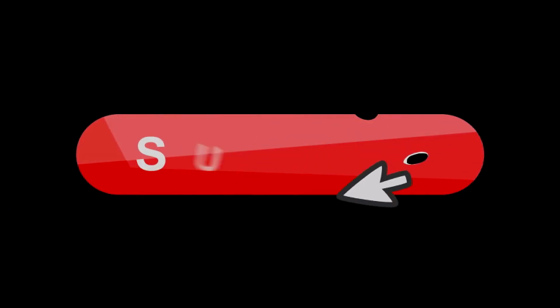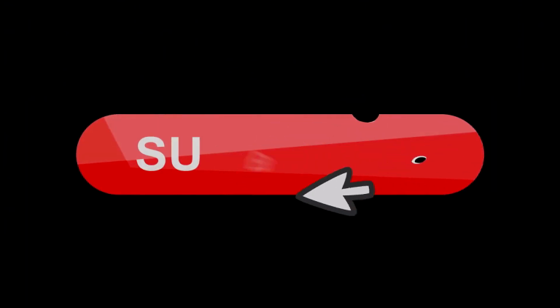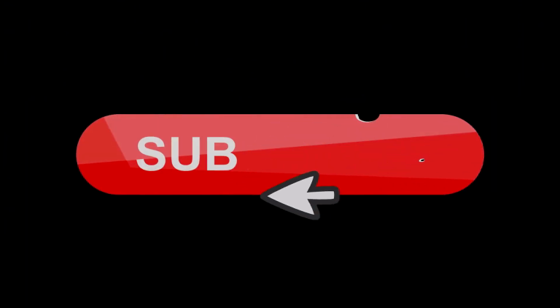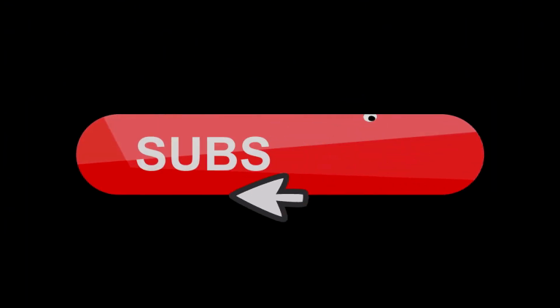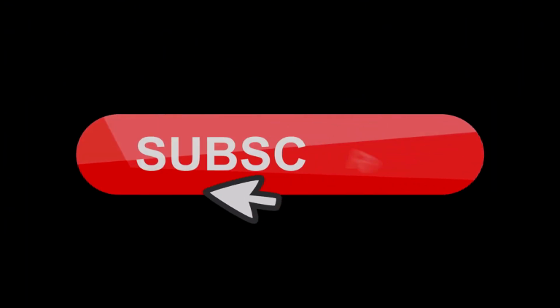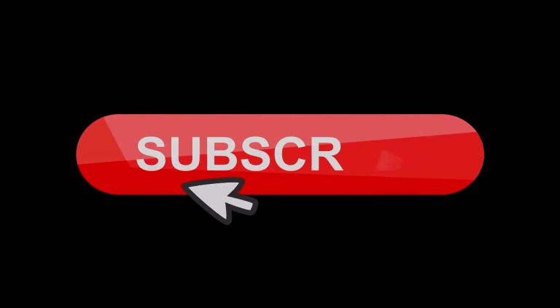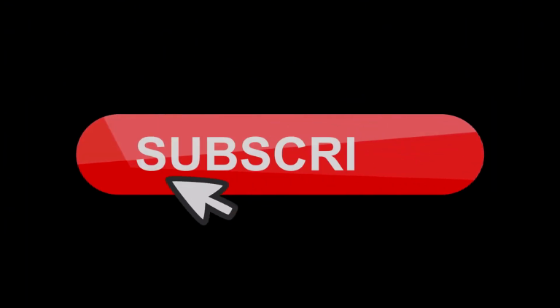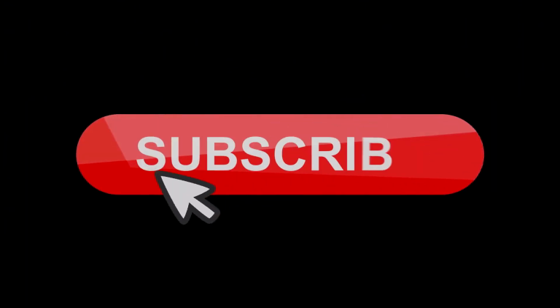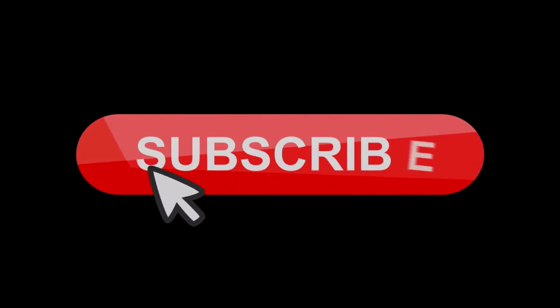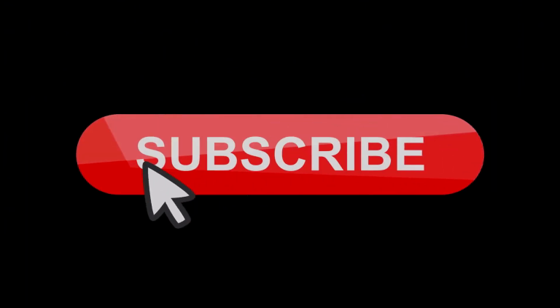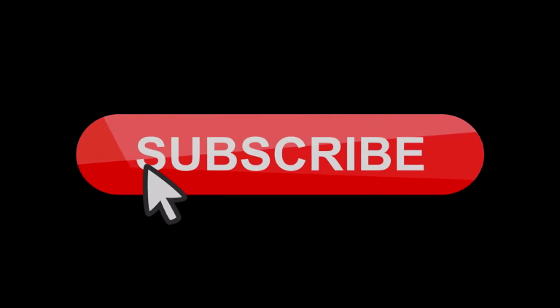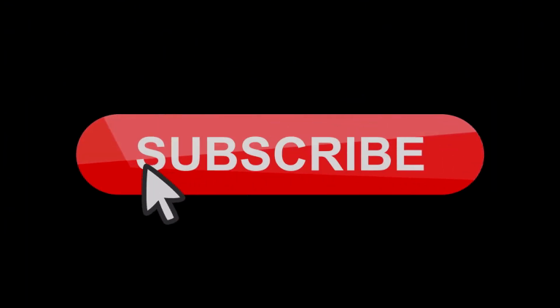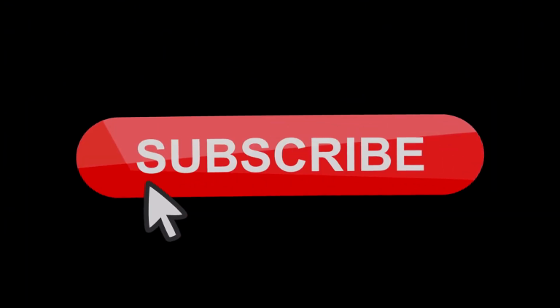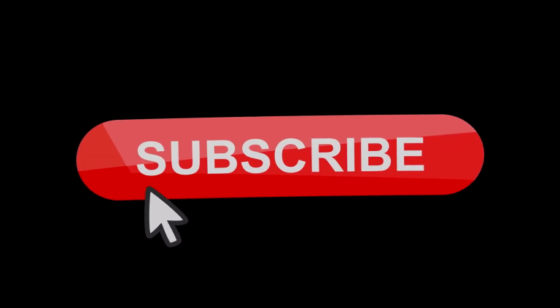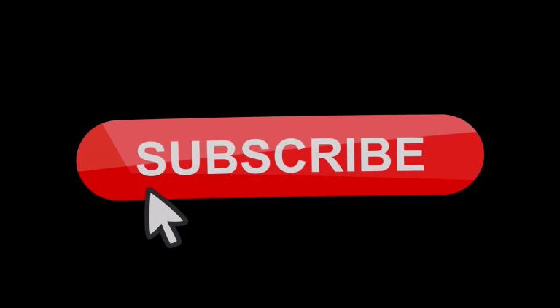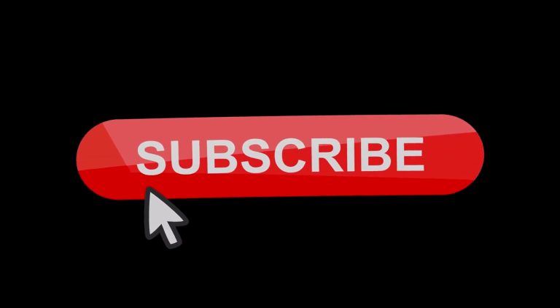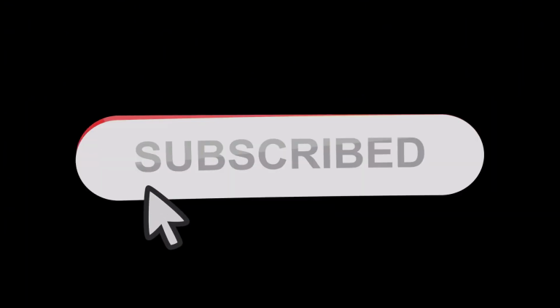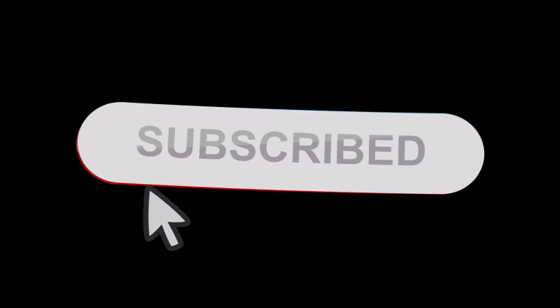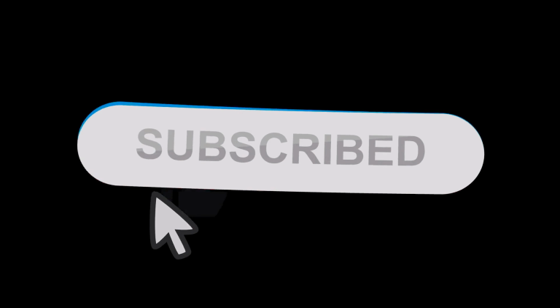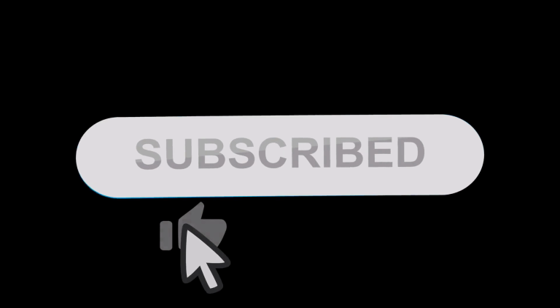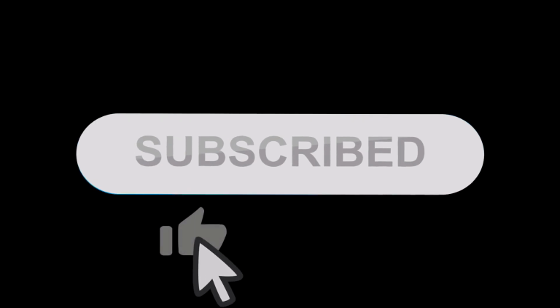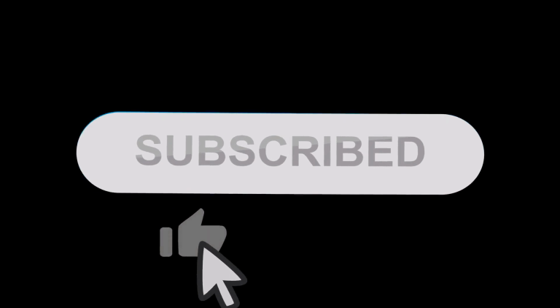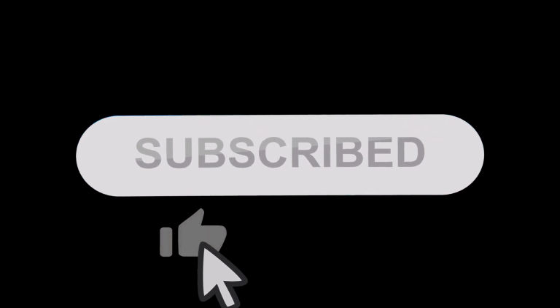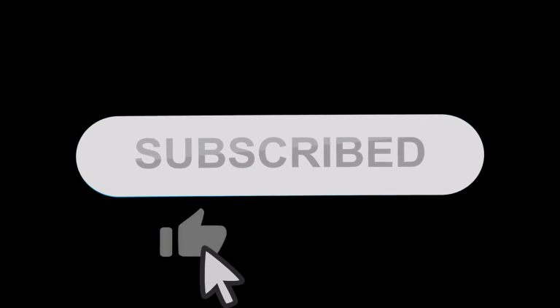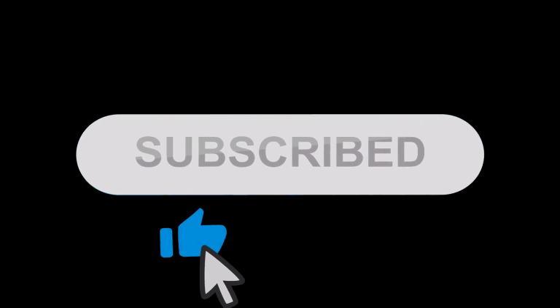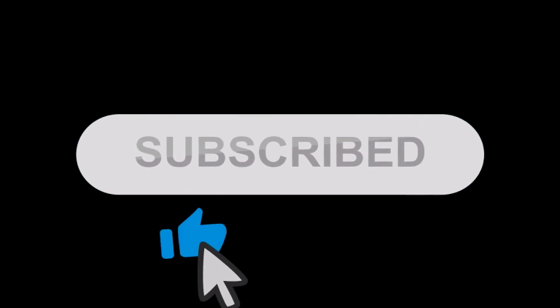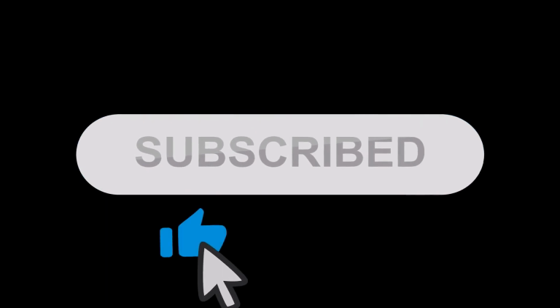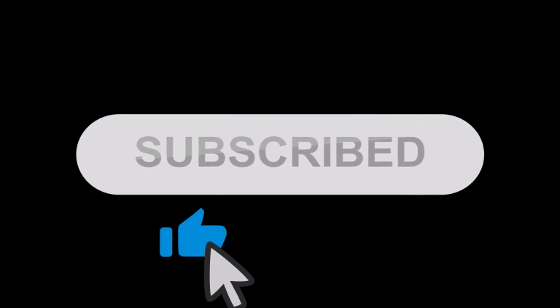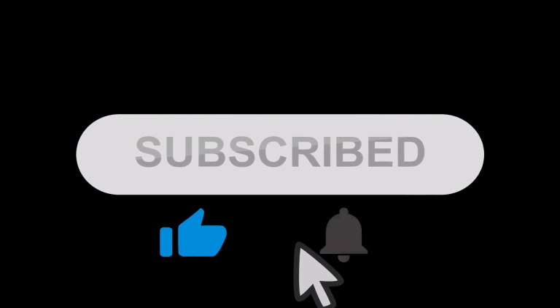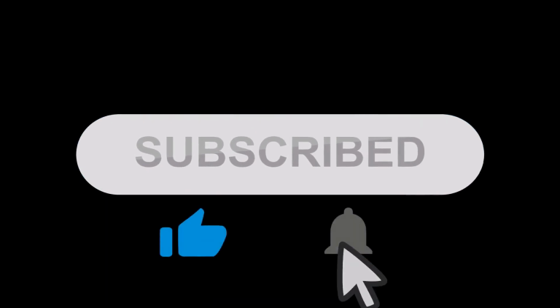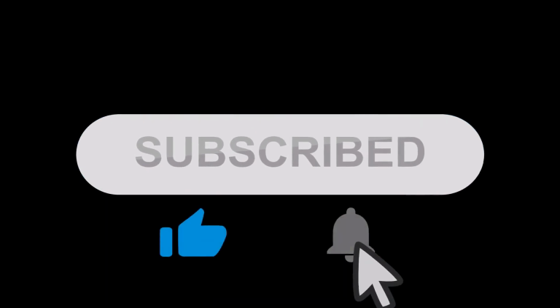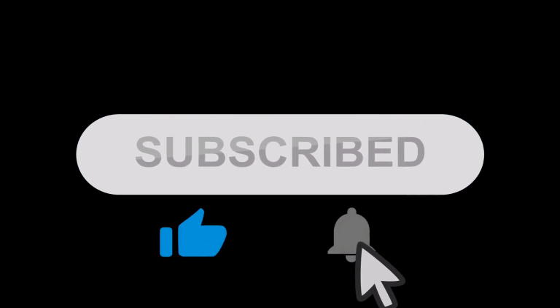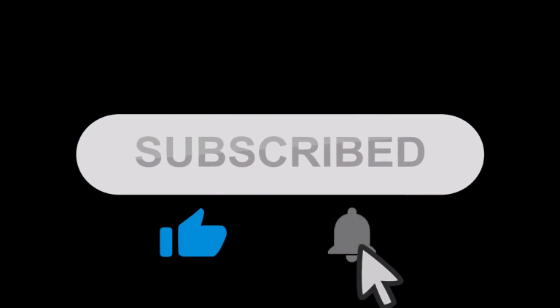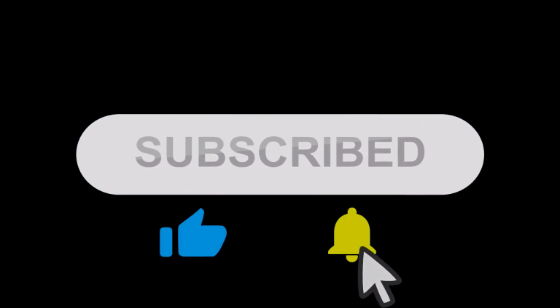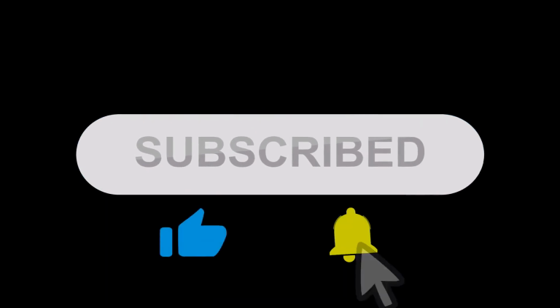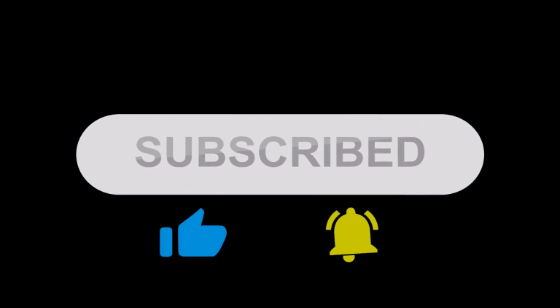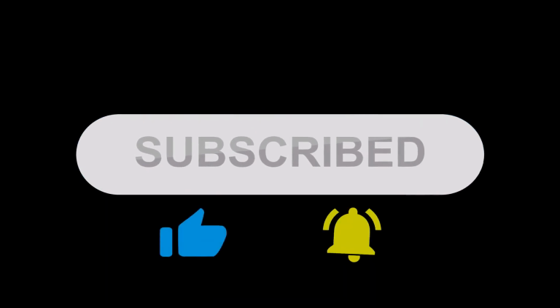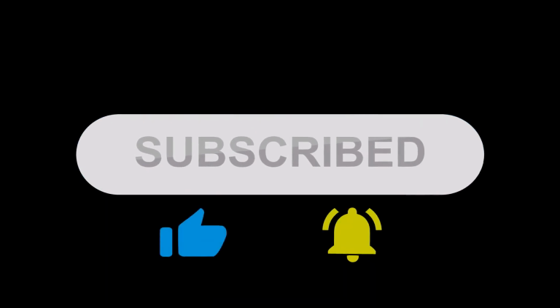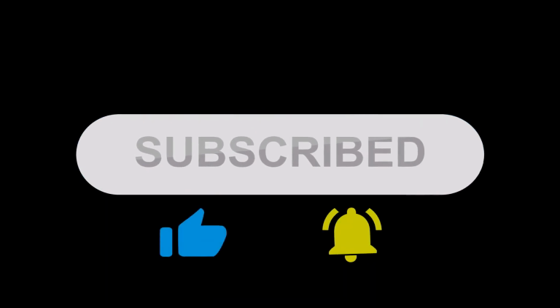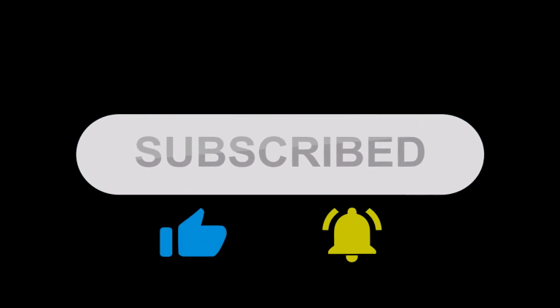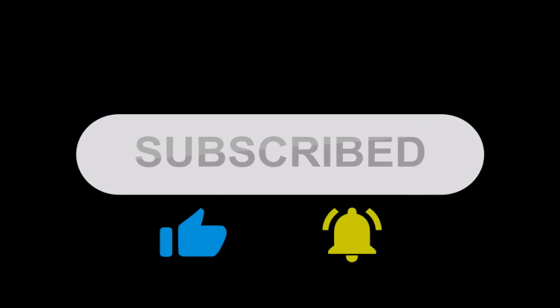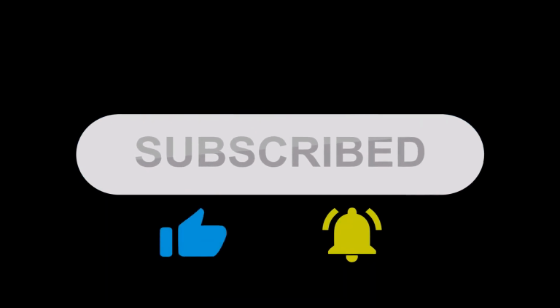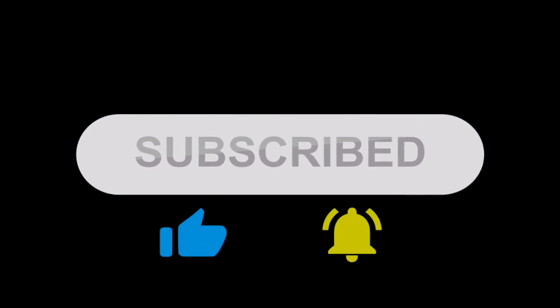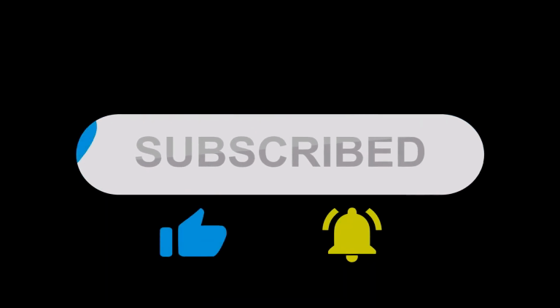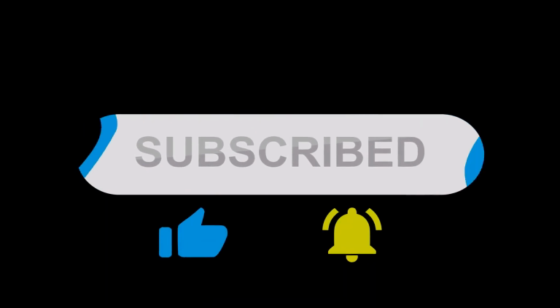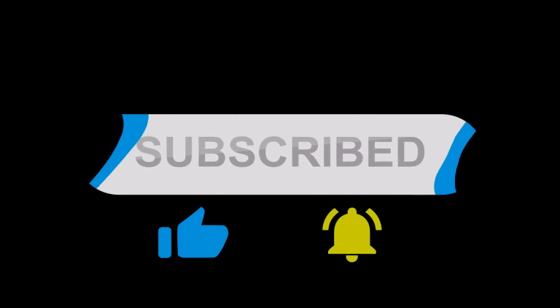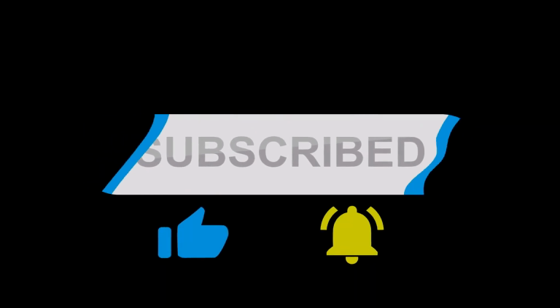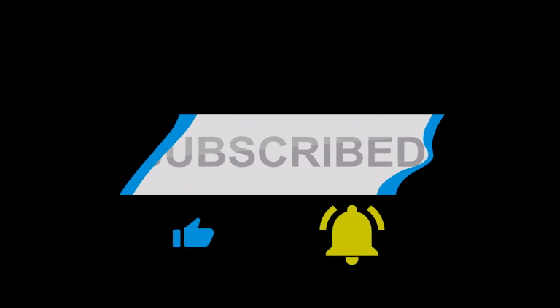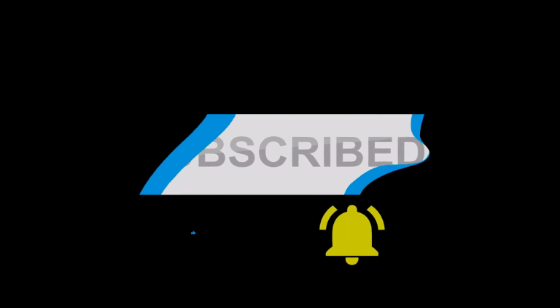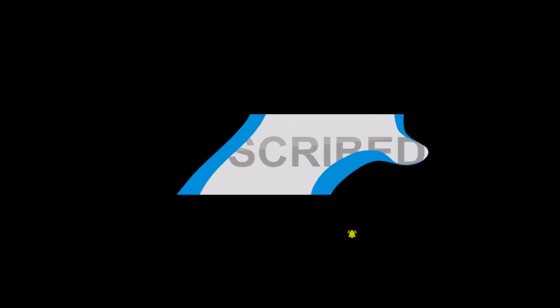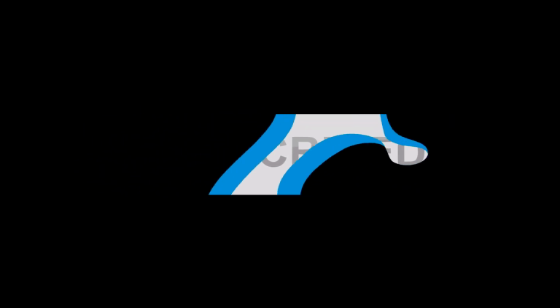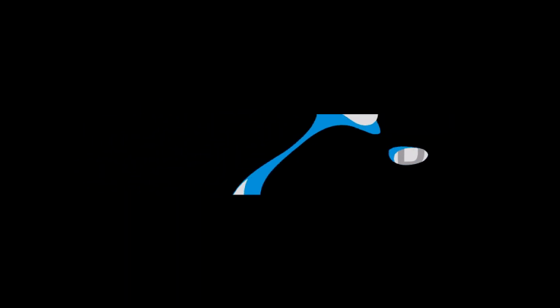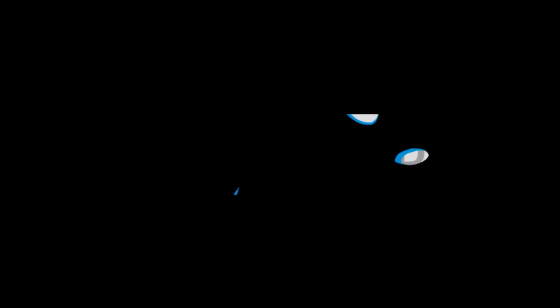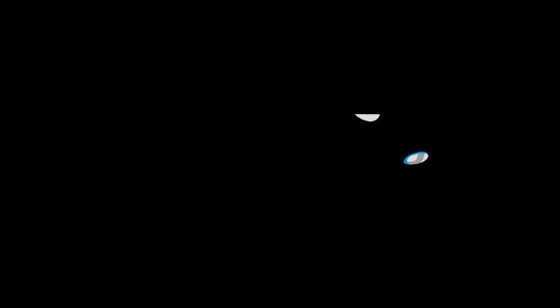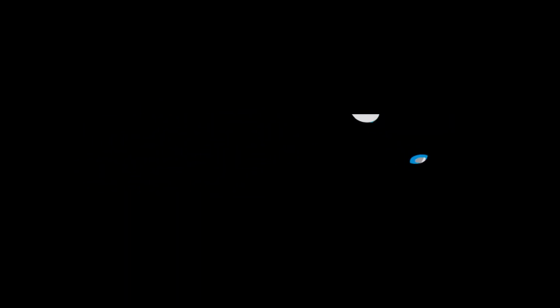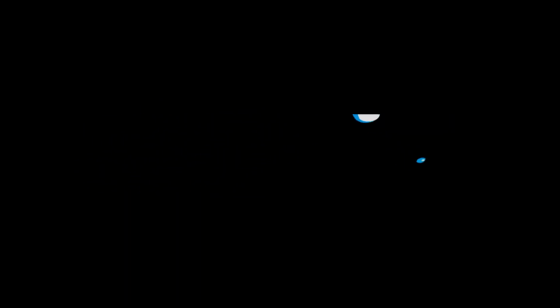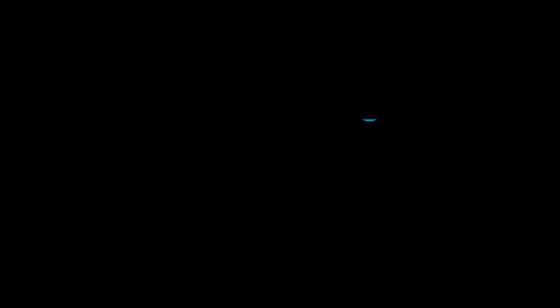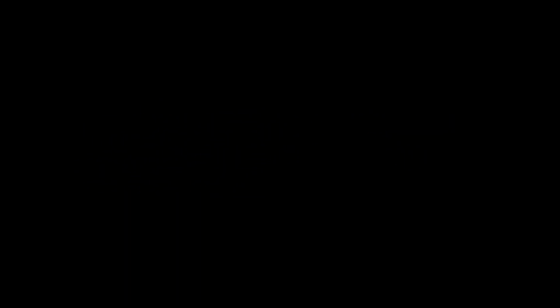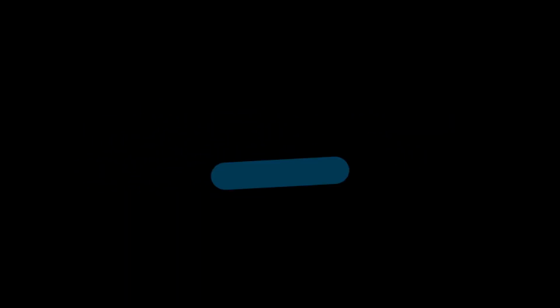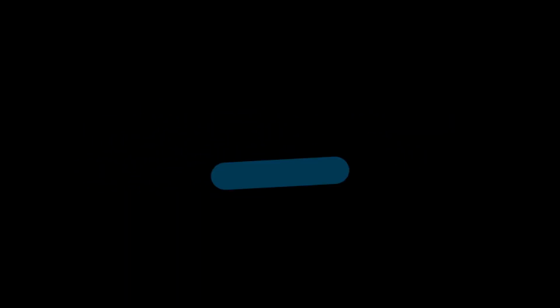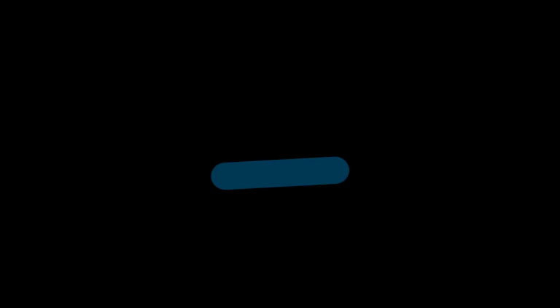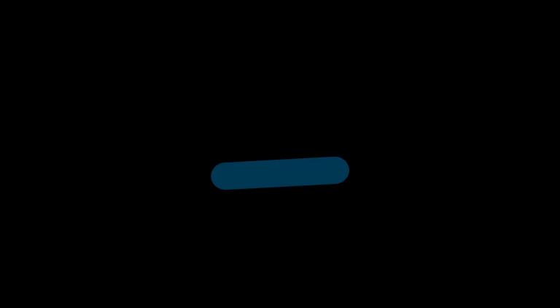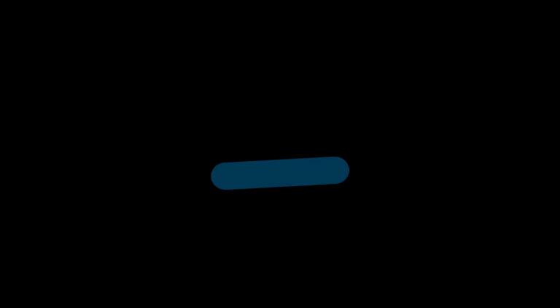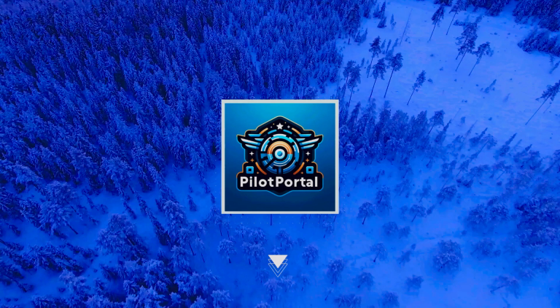And hey, if you found this guide helpful, give us a thumbs up and subscribe for more flight safety tips. Until next time, clear skies and tailwinds.